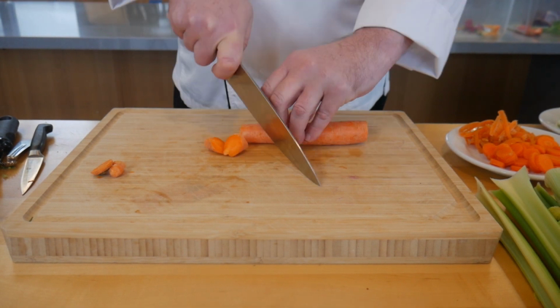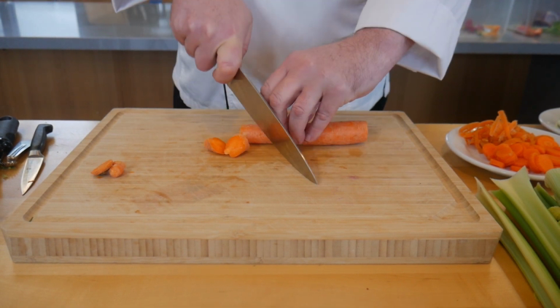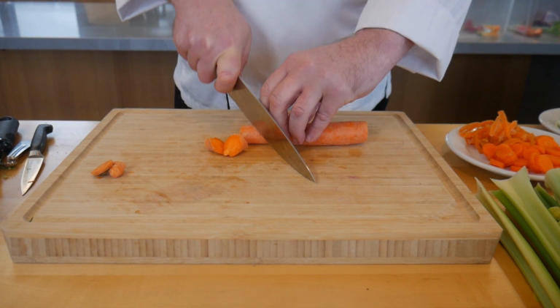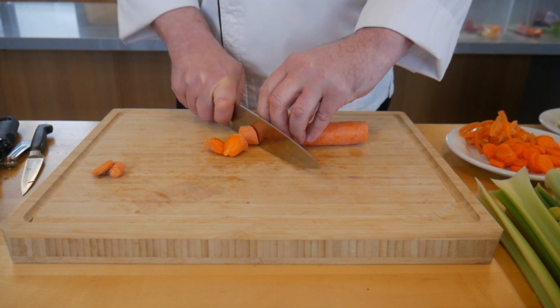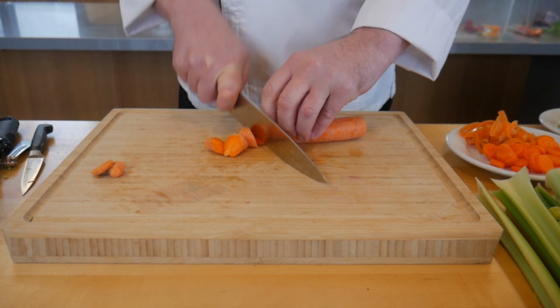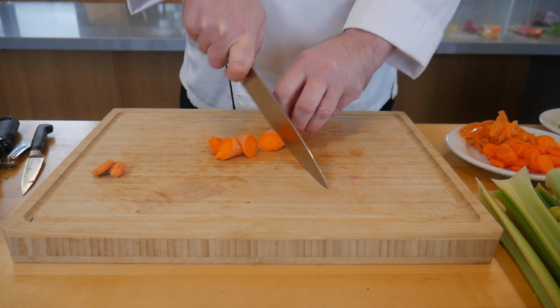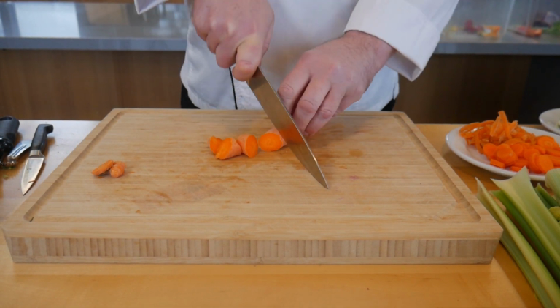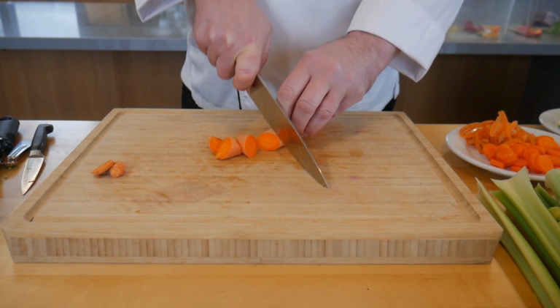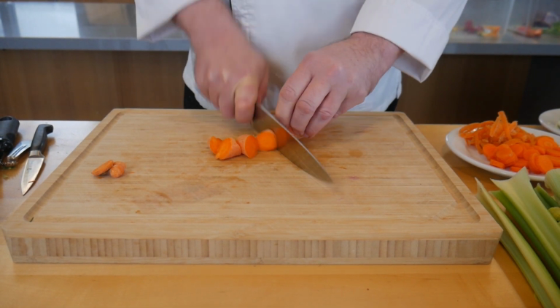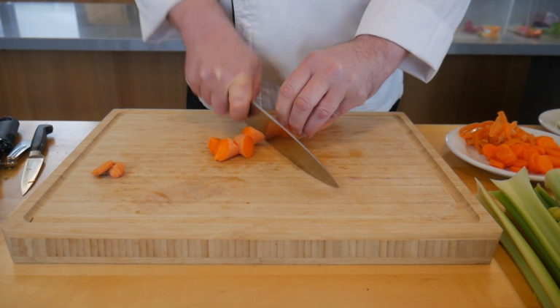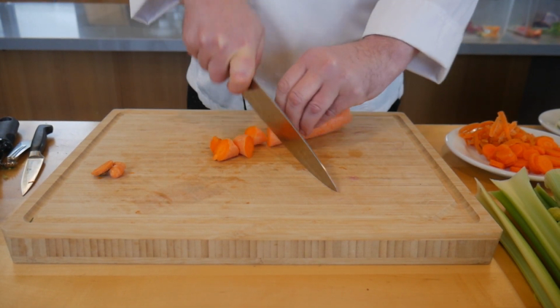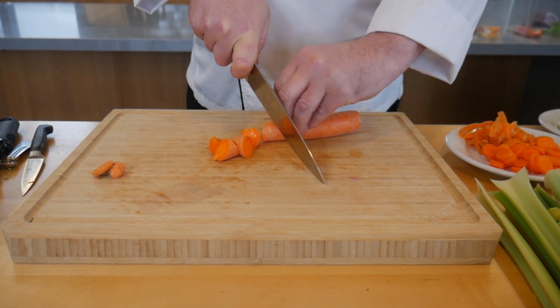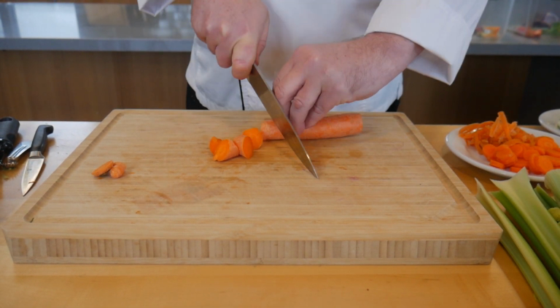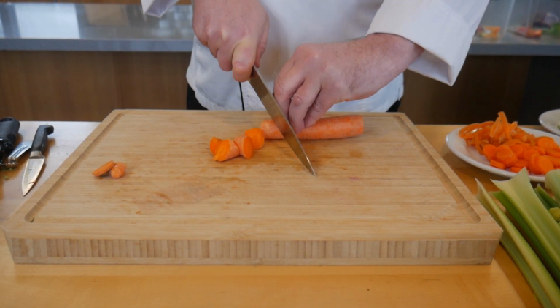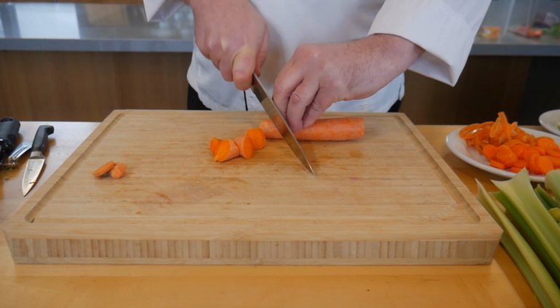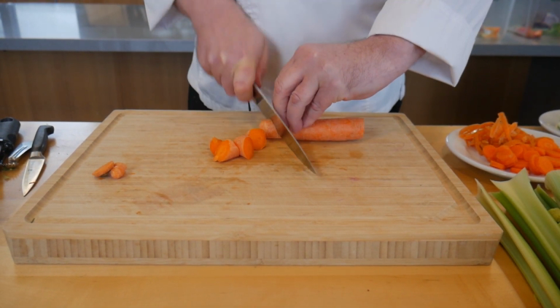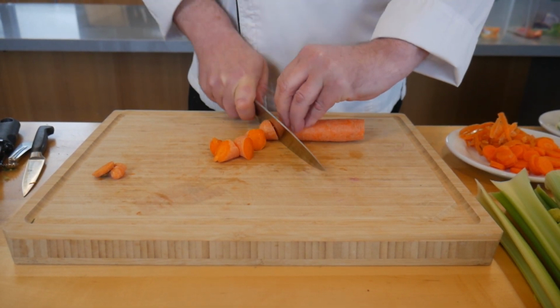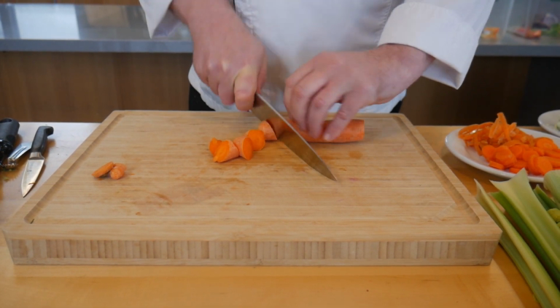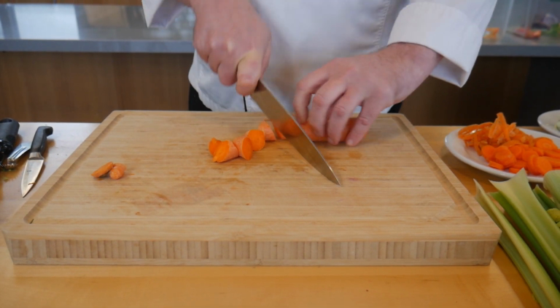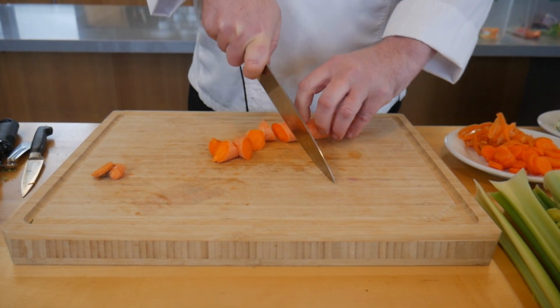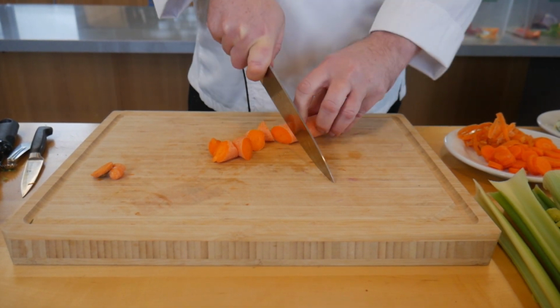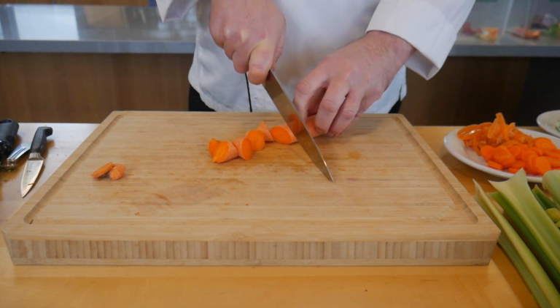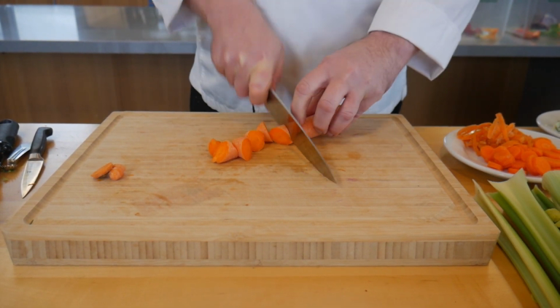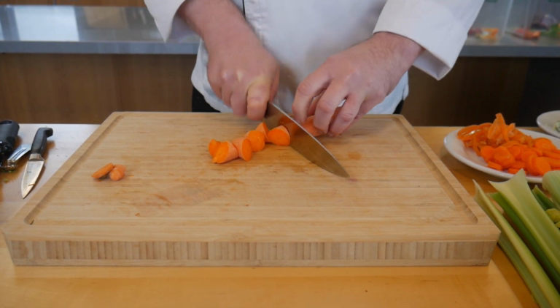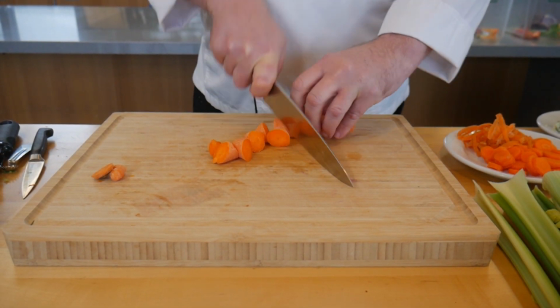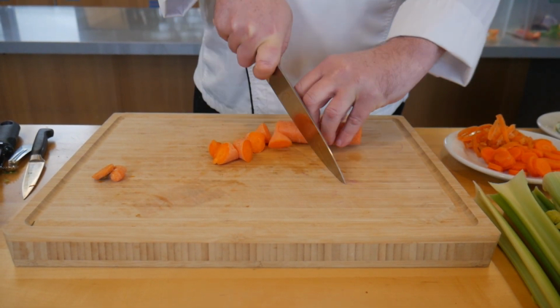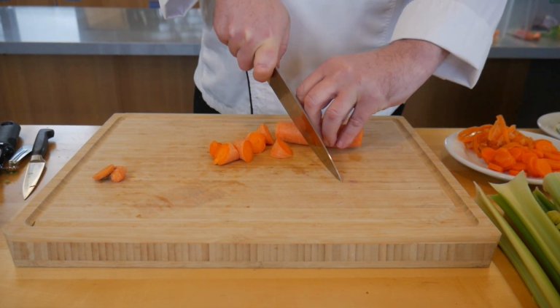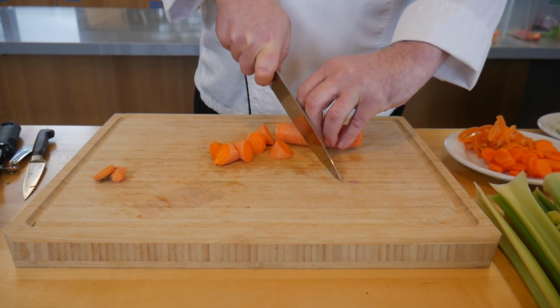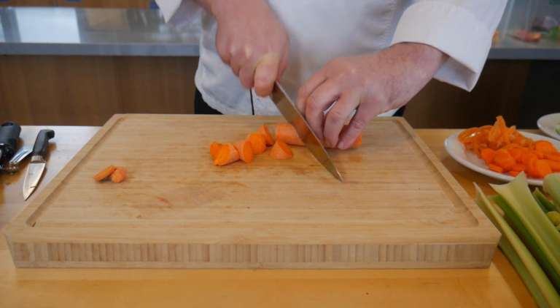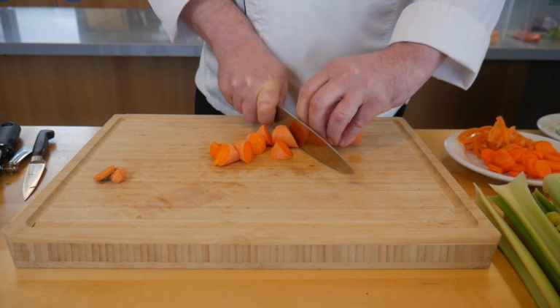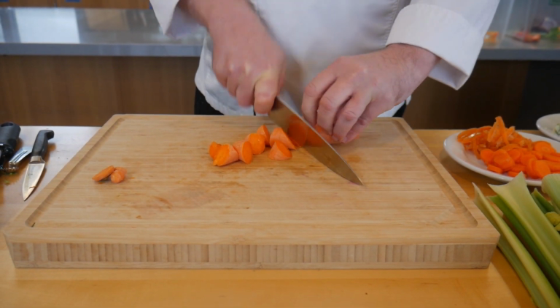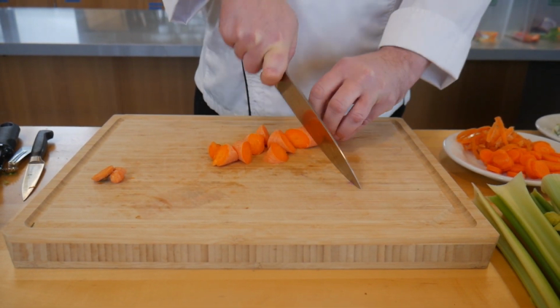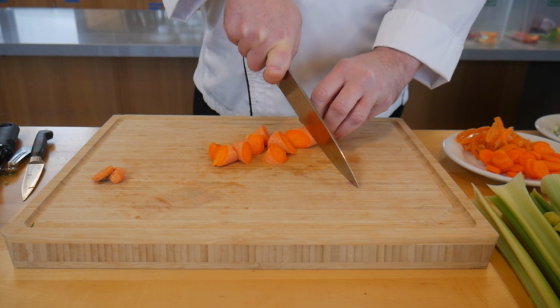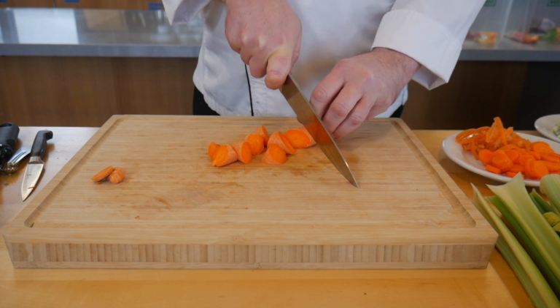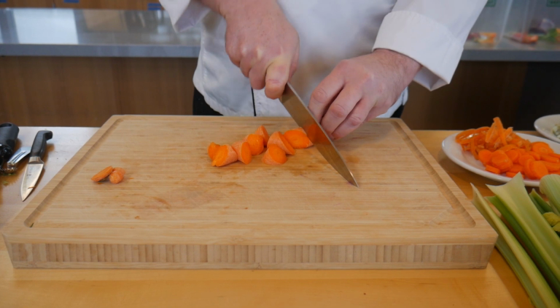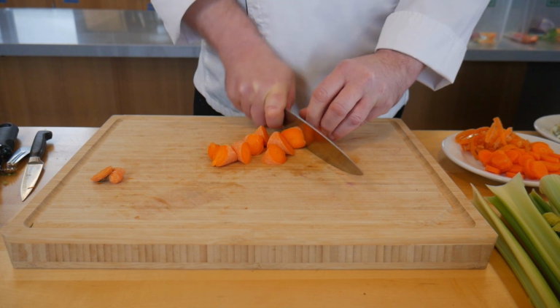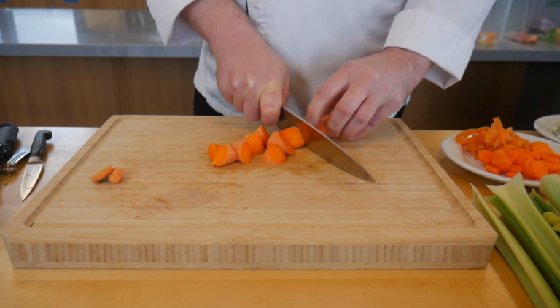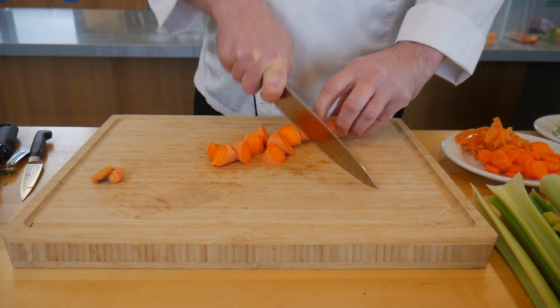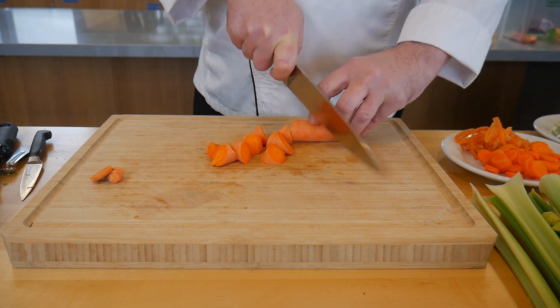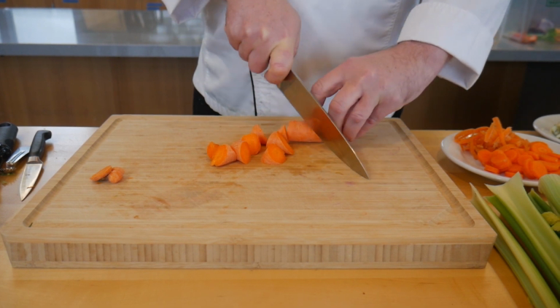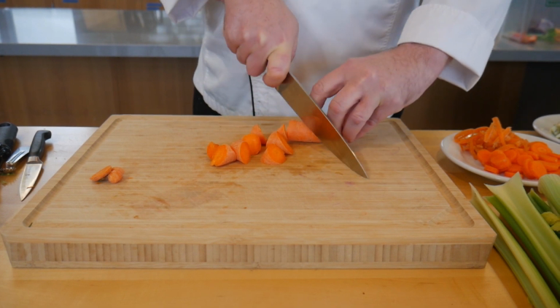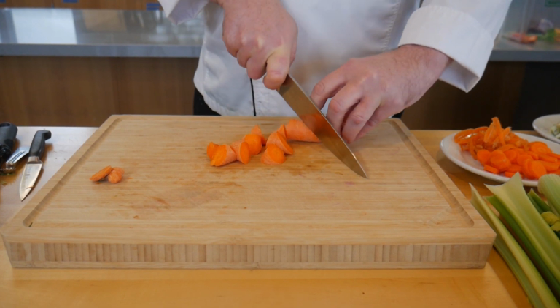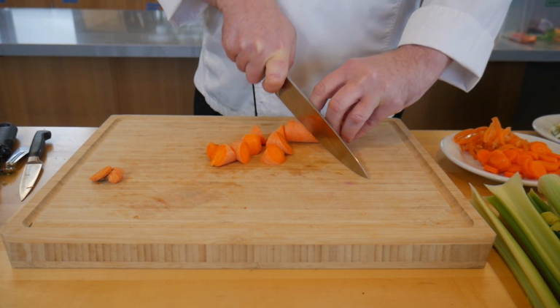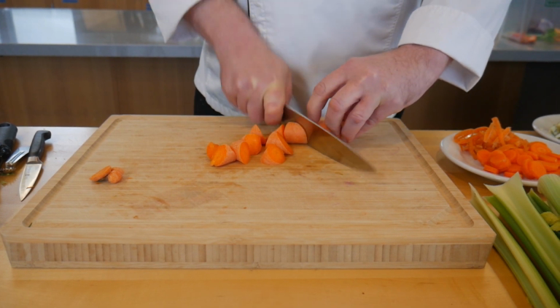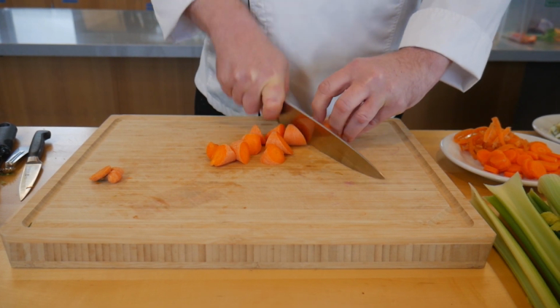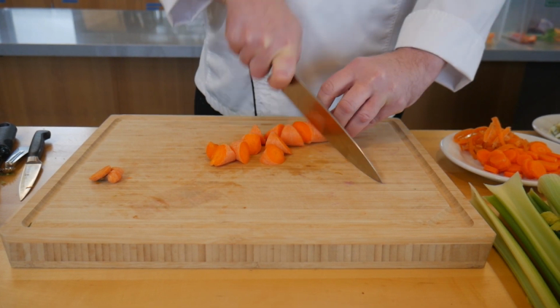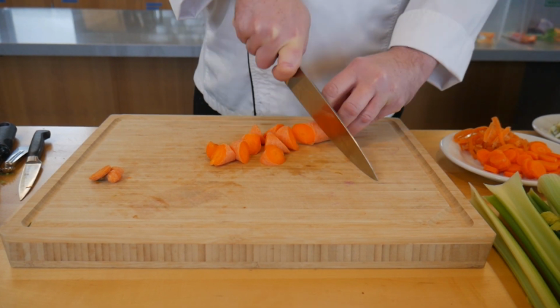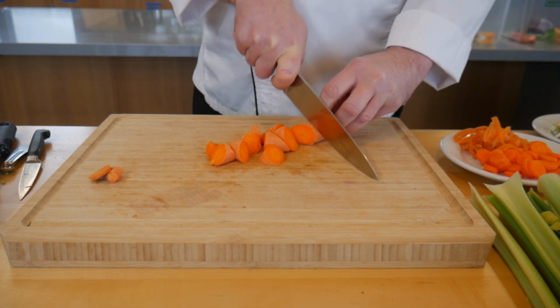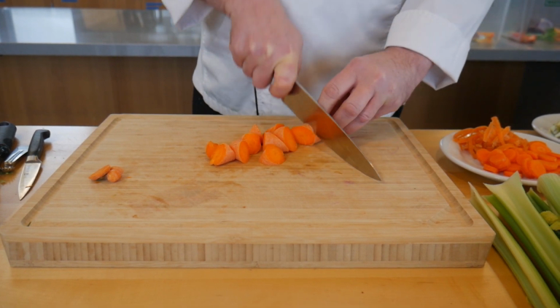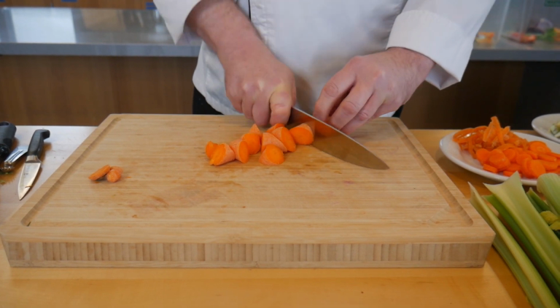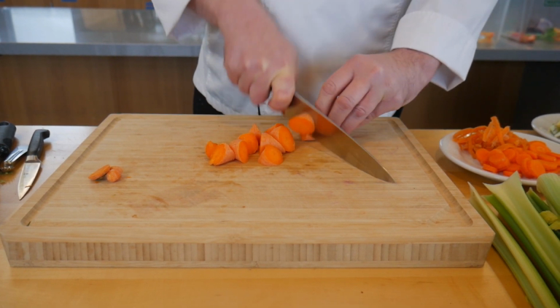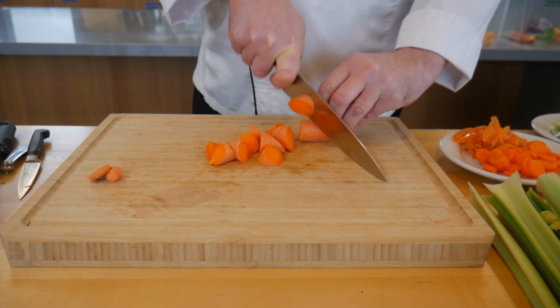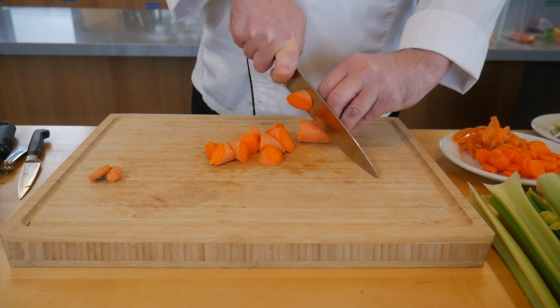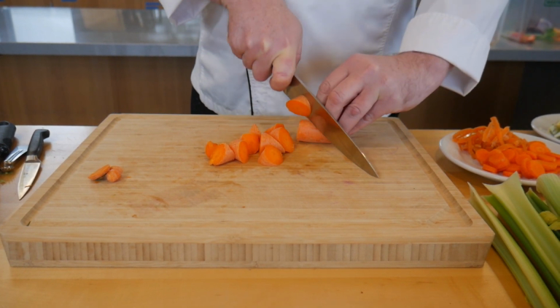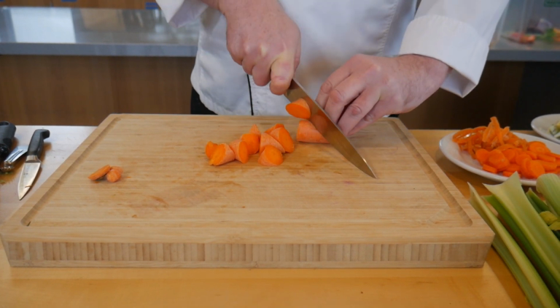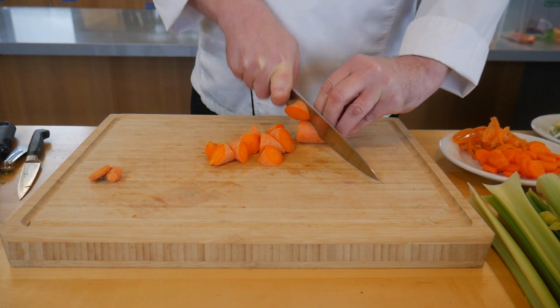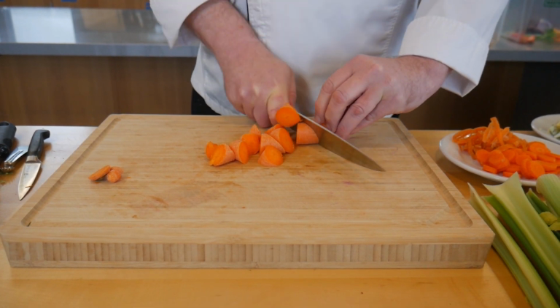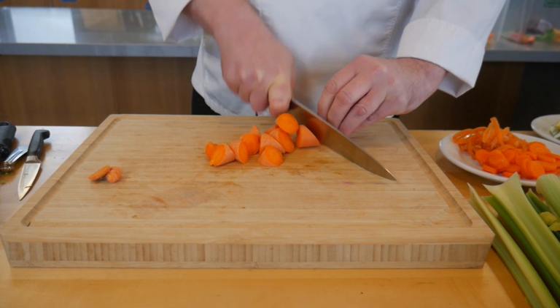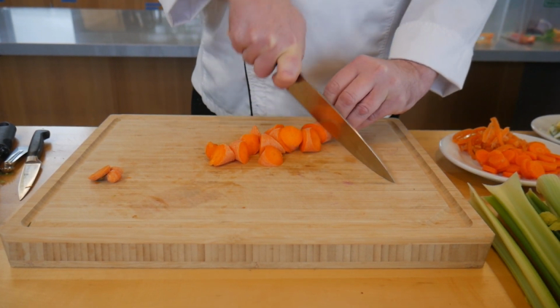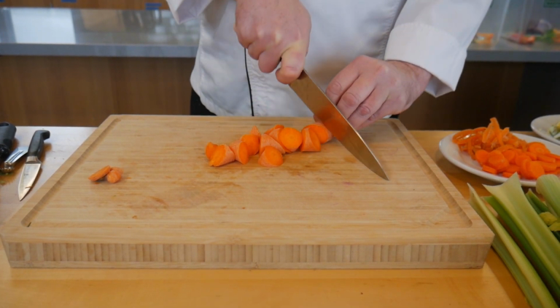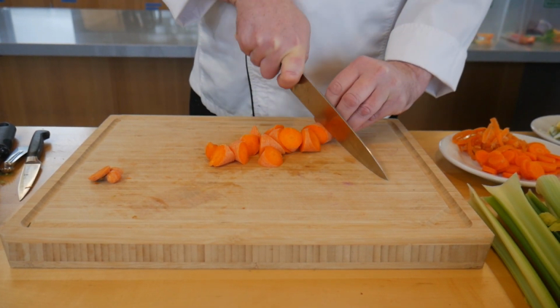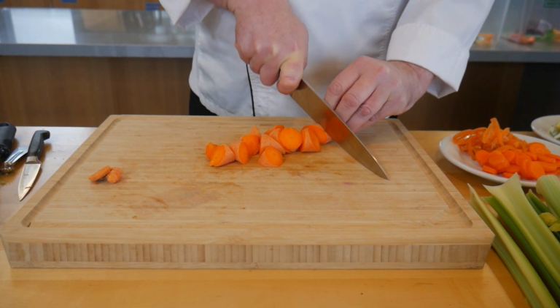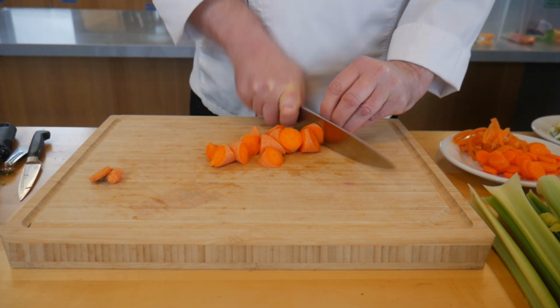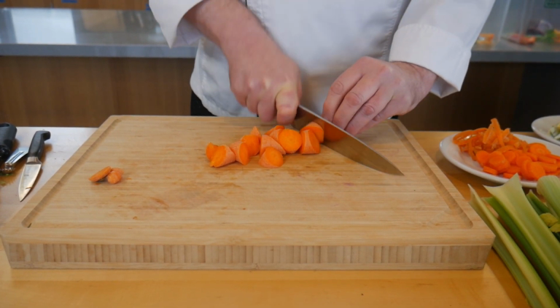A diagonal cut is great in stews and for making glazed carrots.